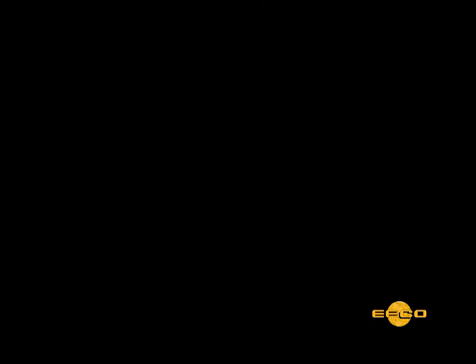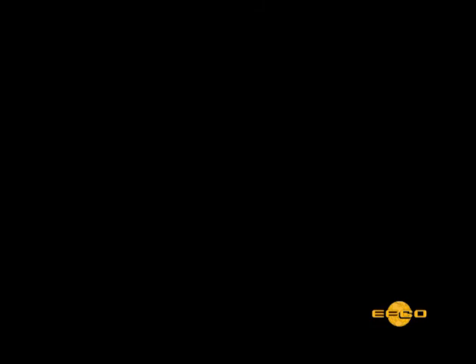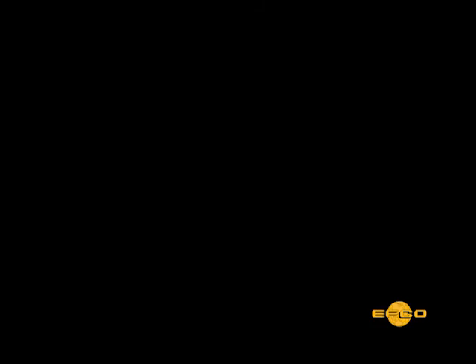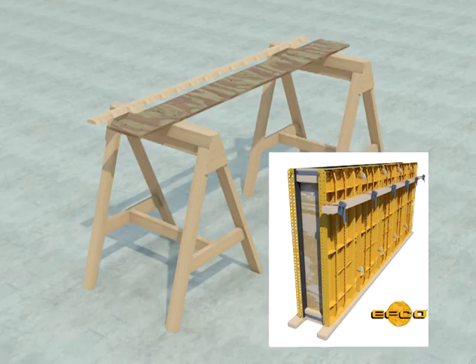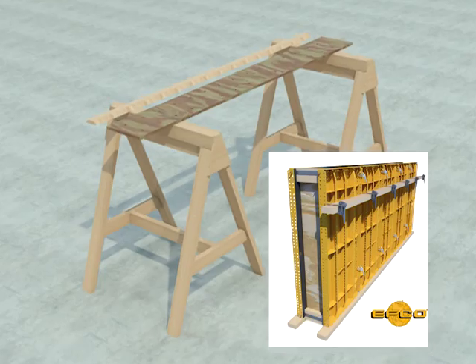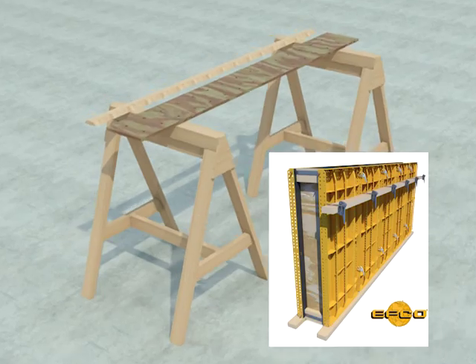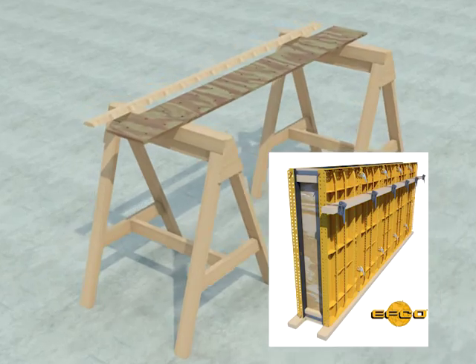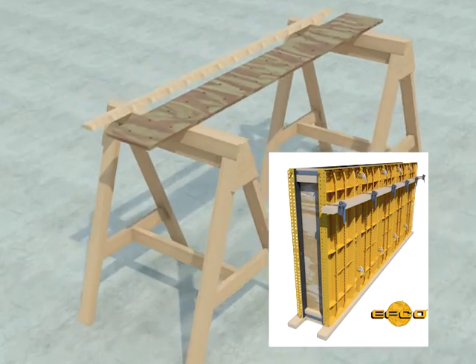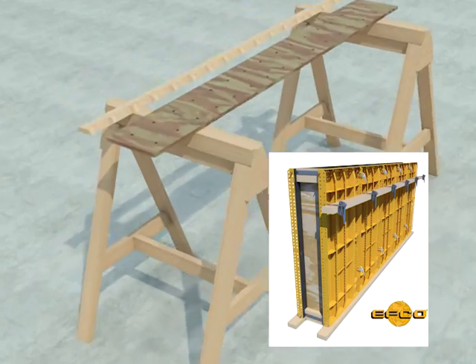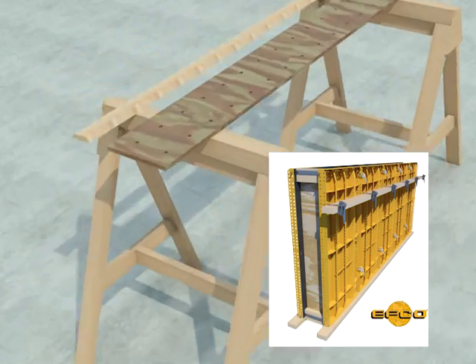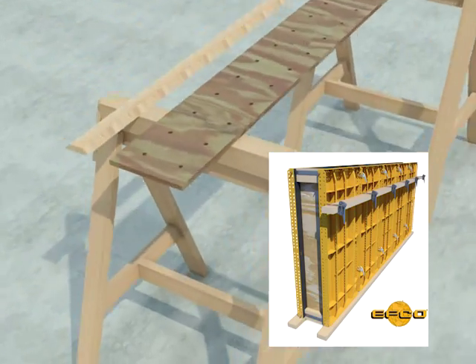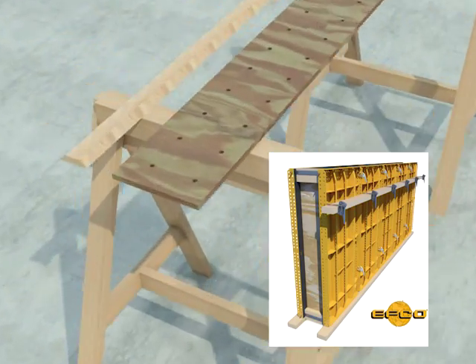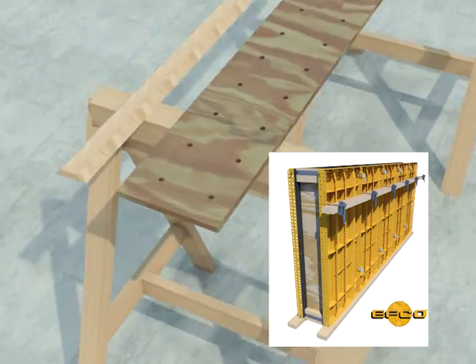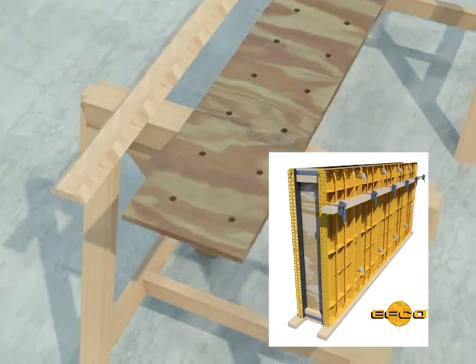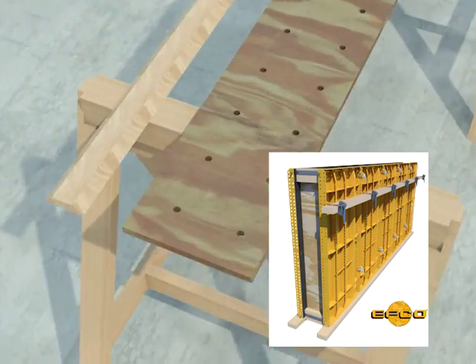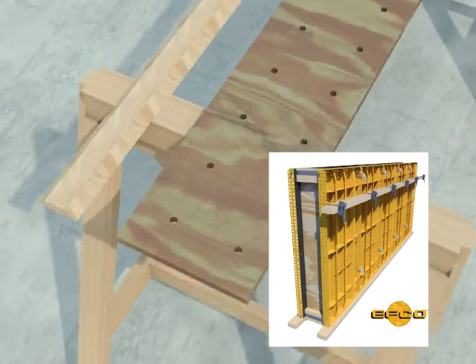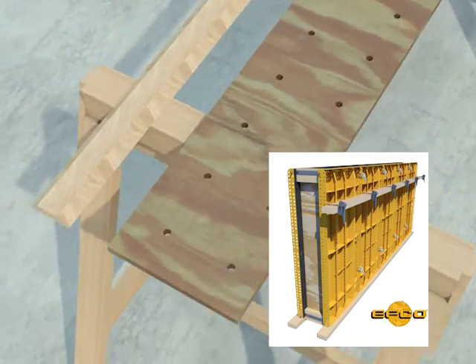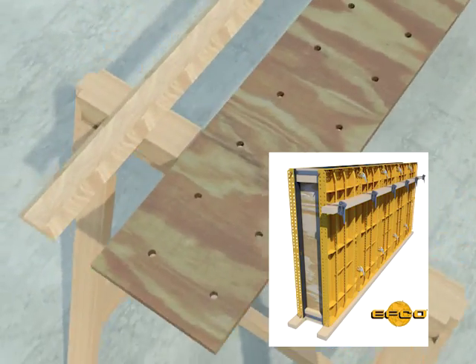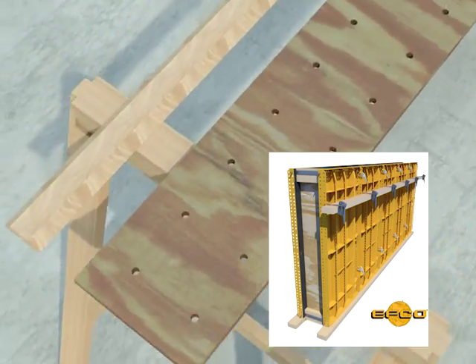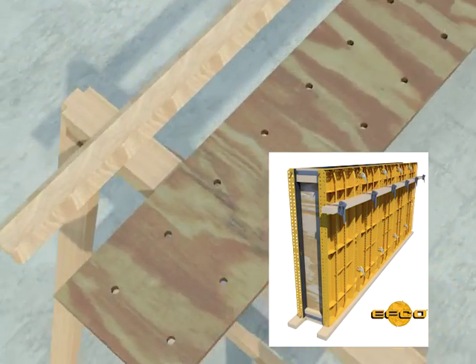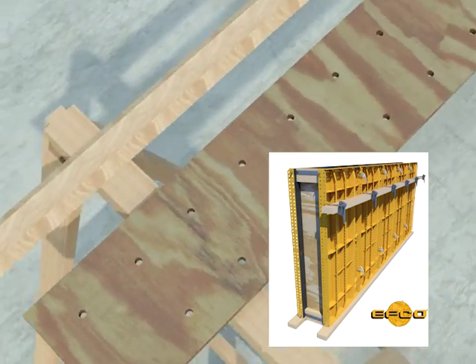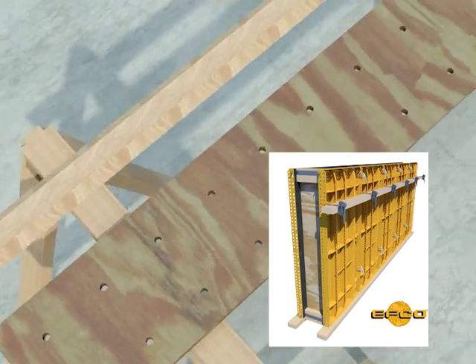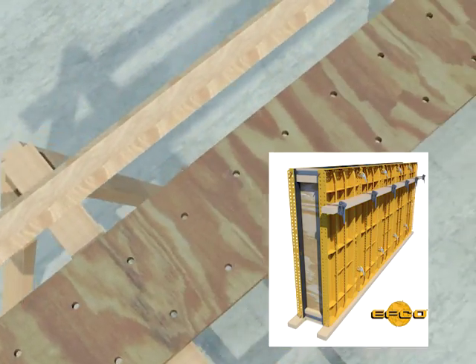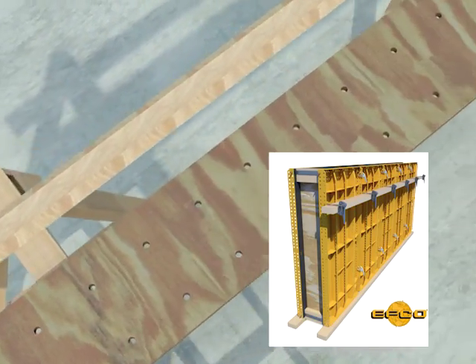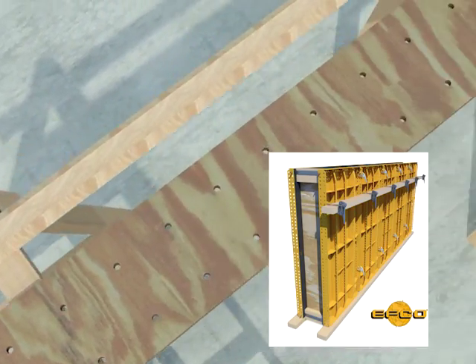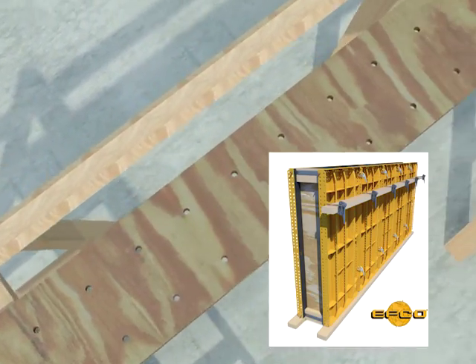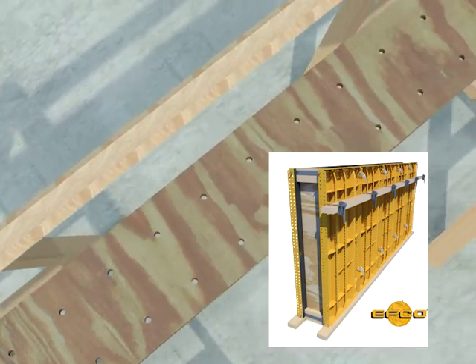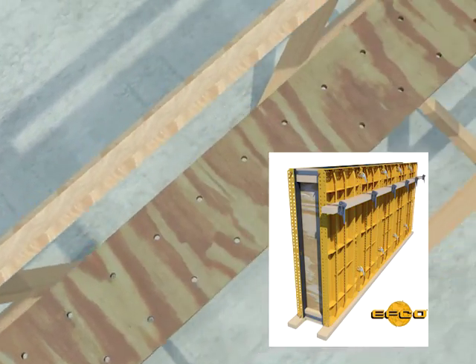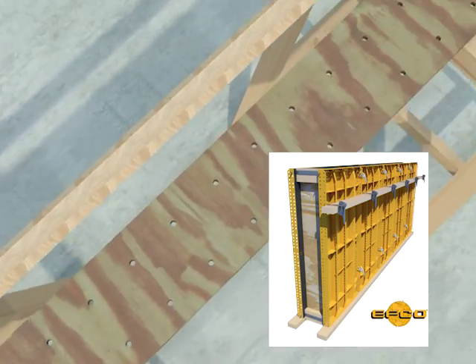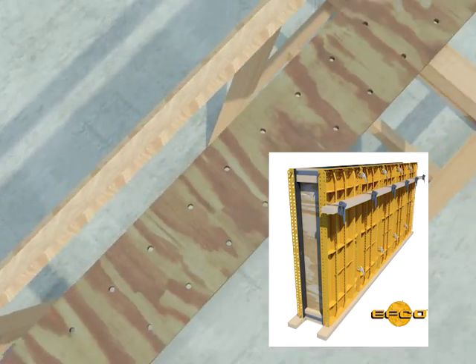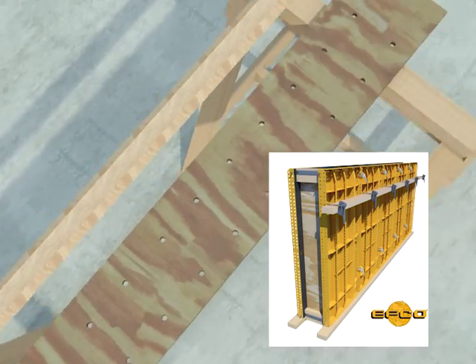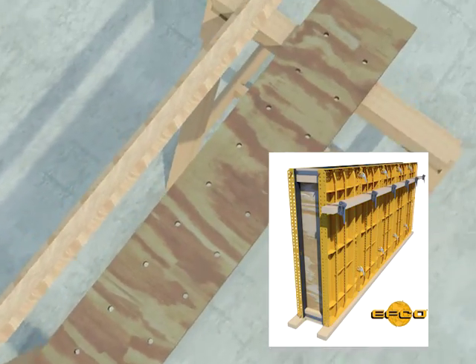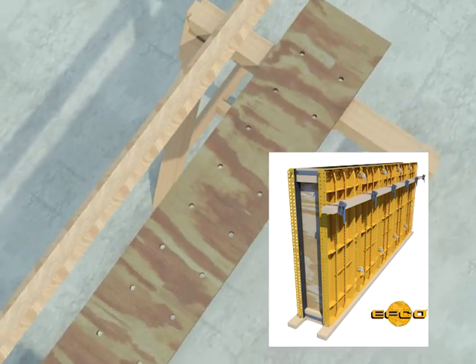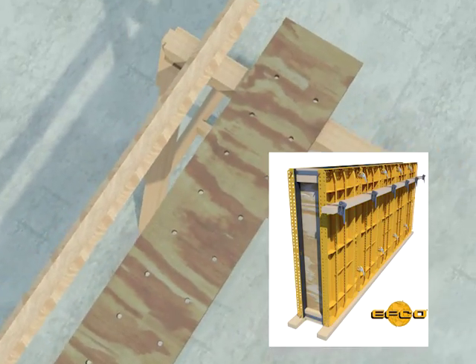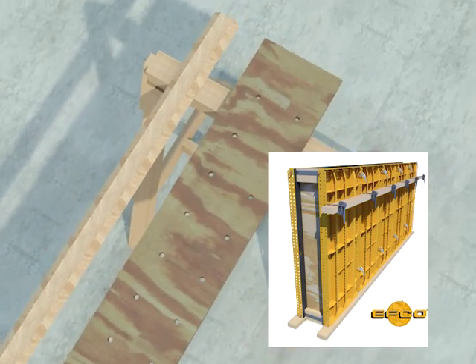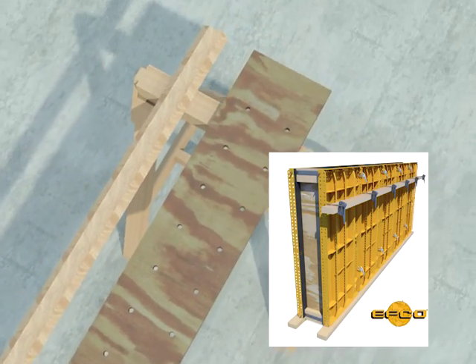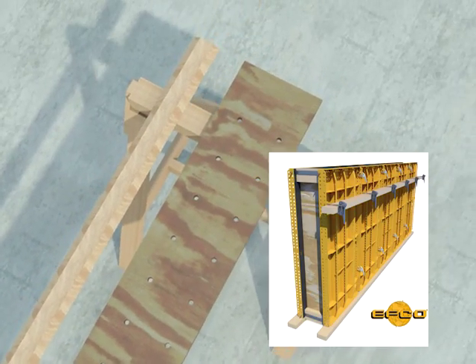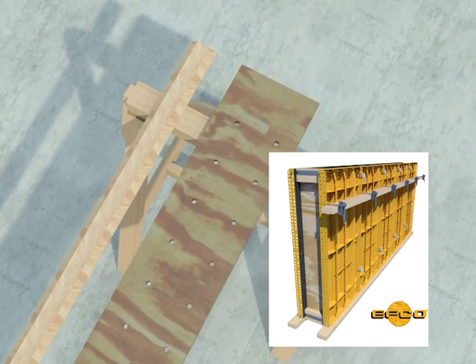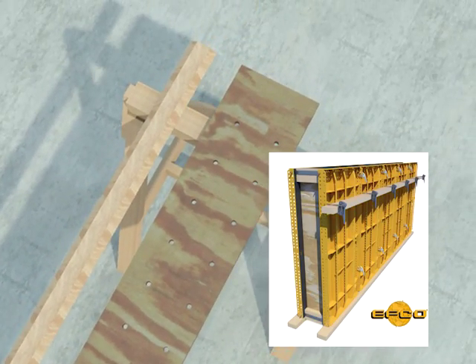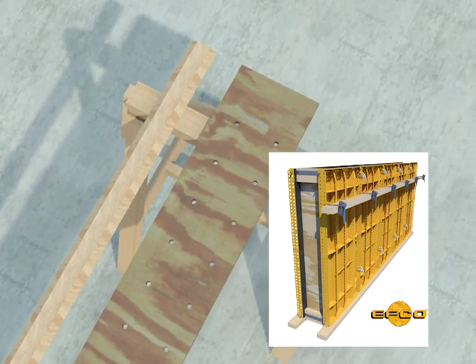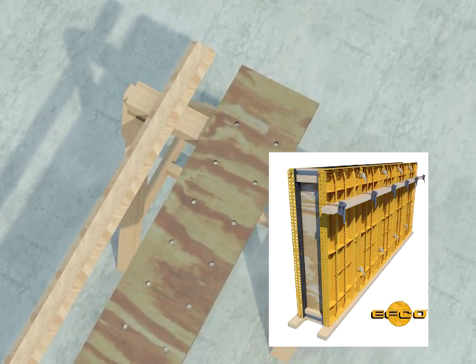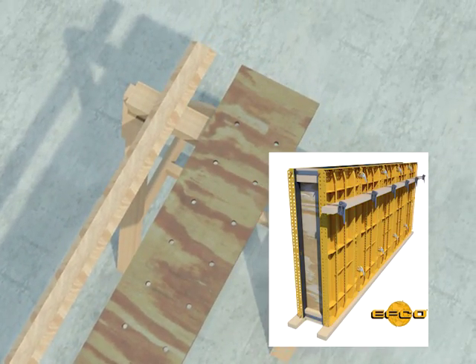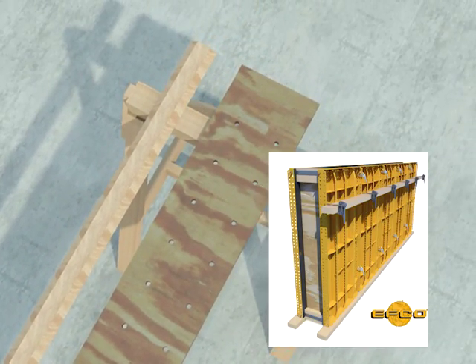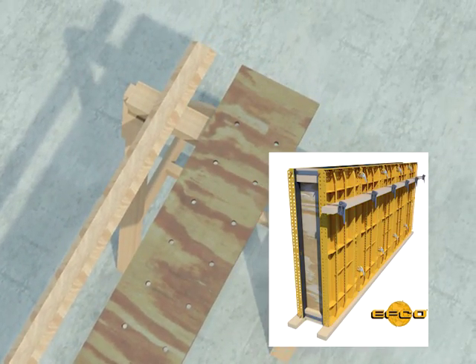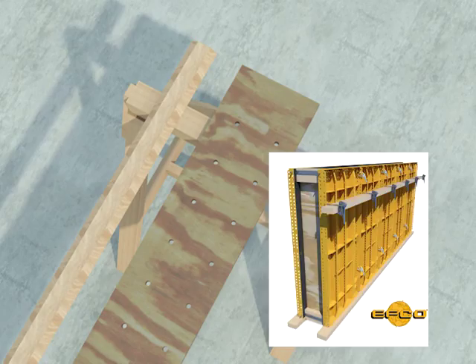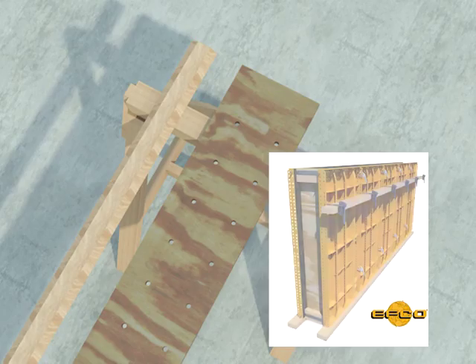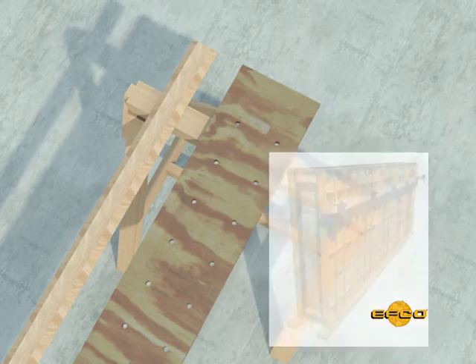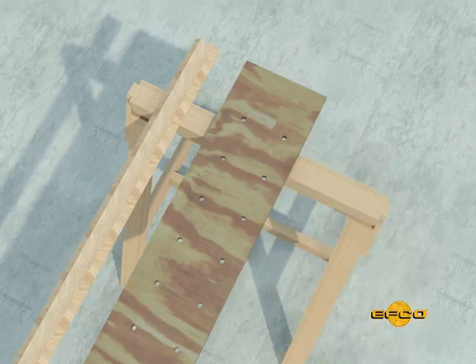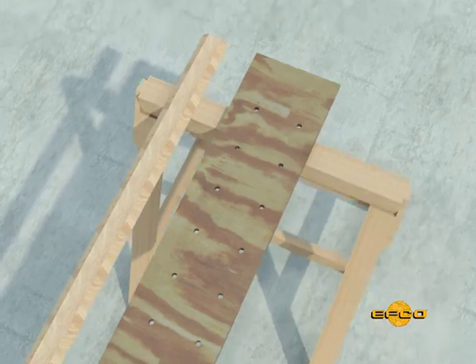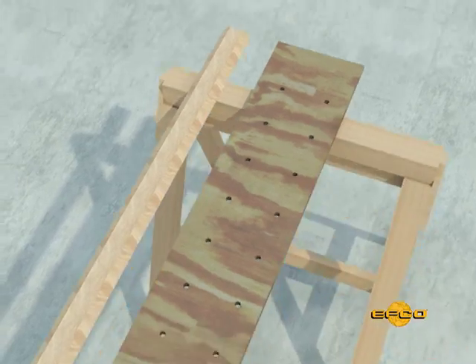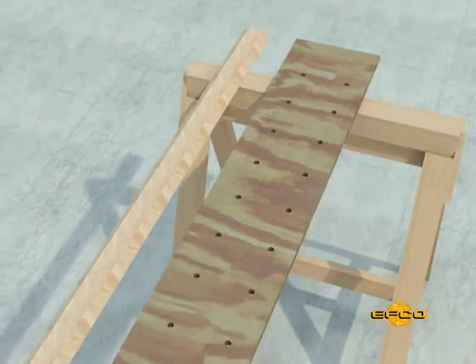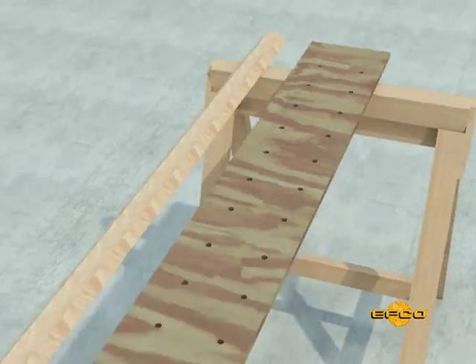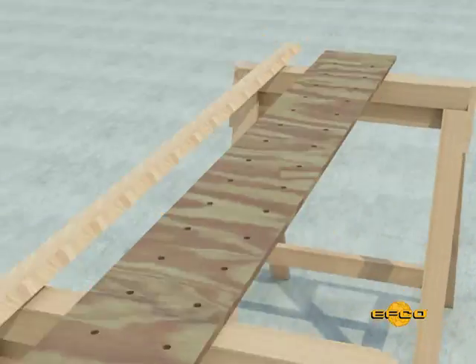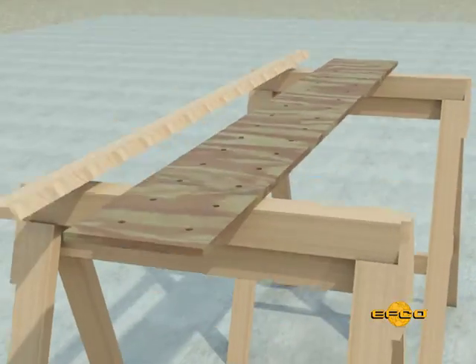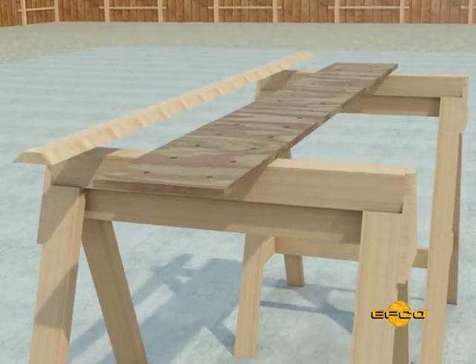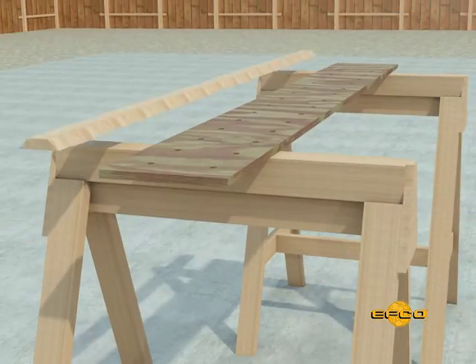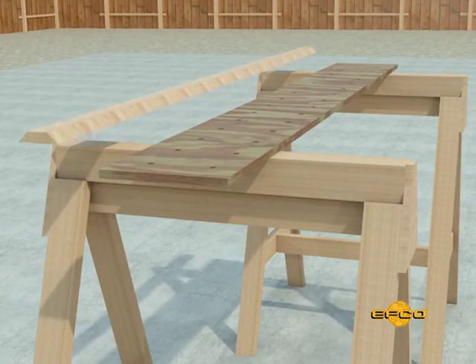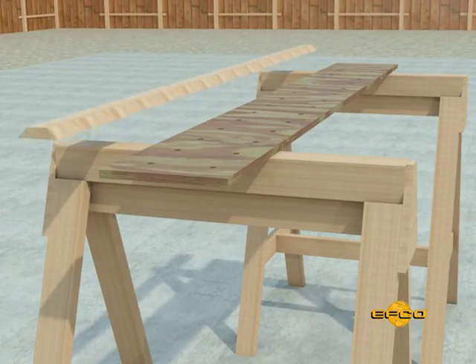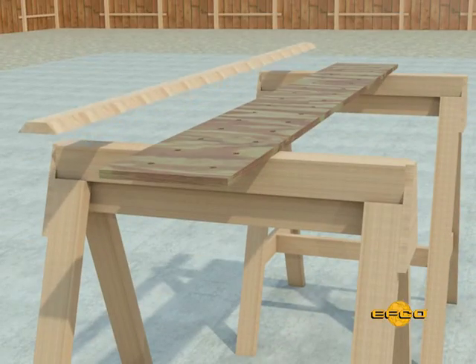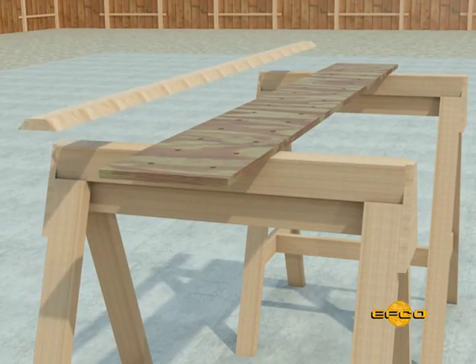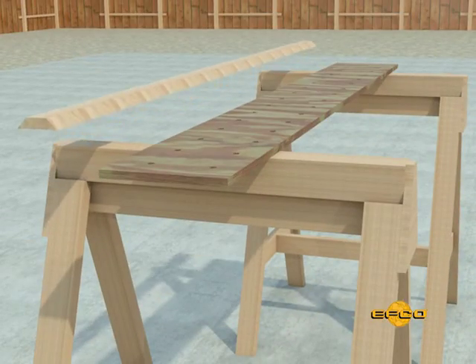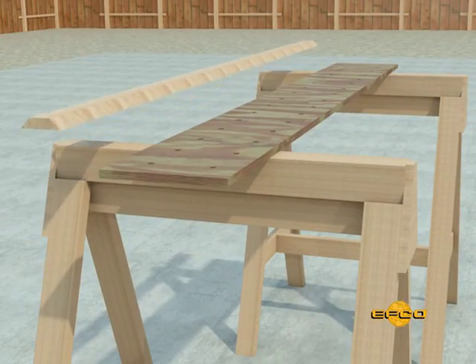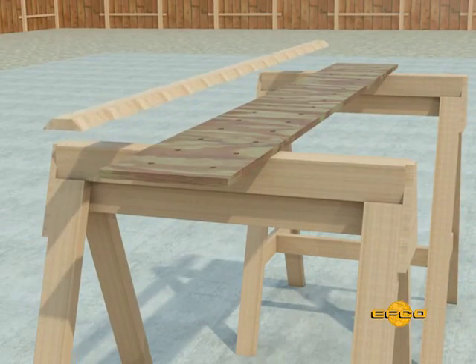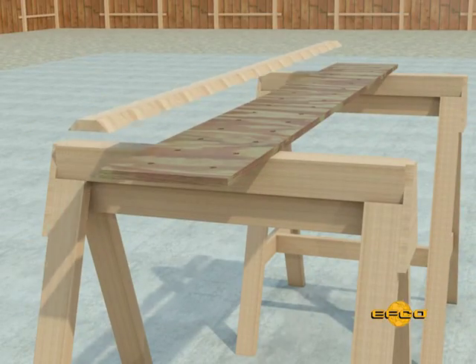Bulkheads are fabricated on the jobsite with holes drilled to accommodate reinforcing steel. Keyways are added as required.